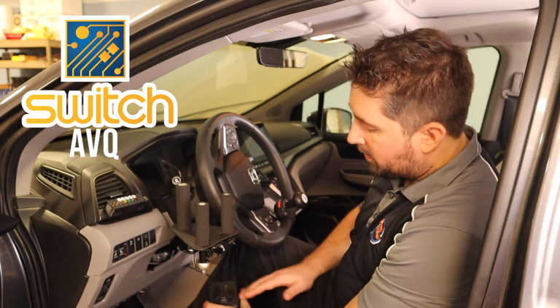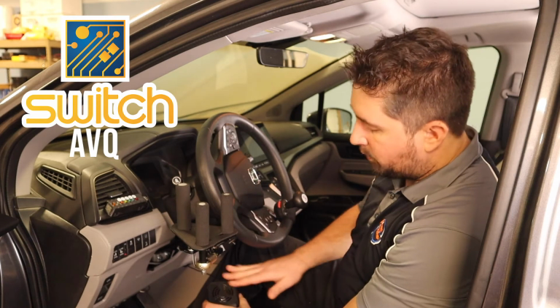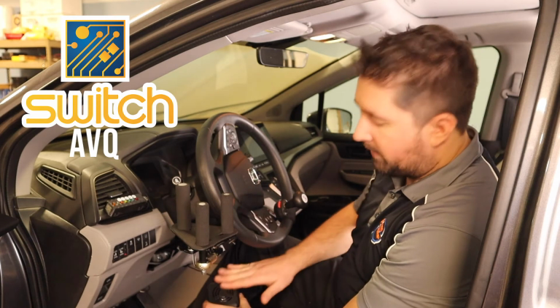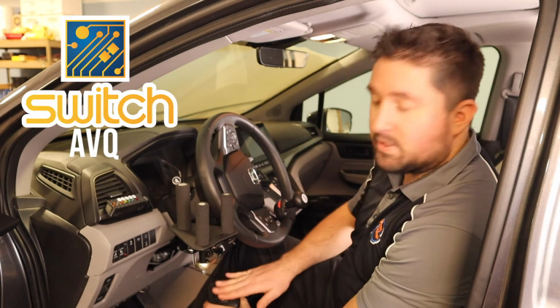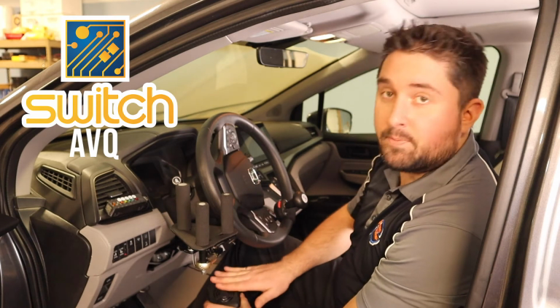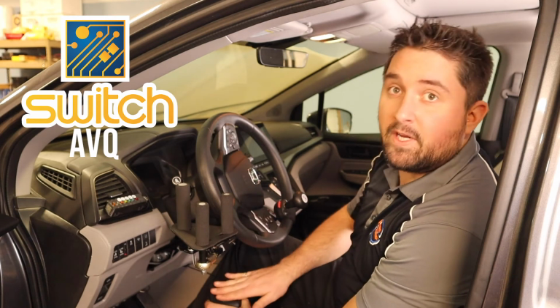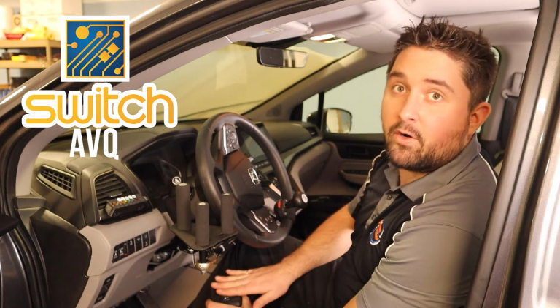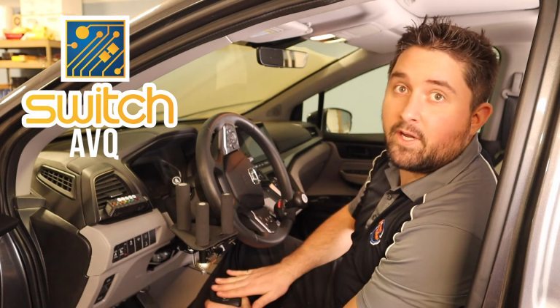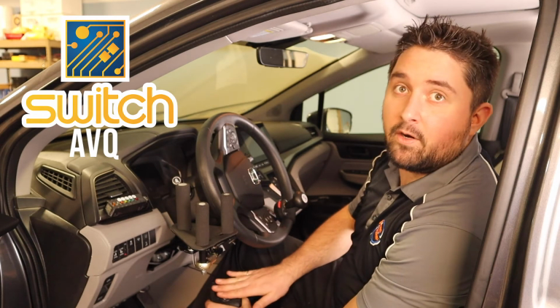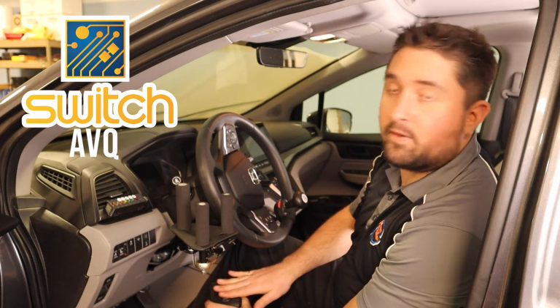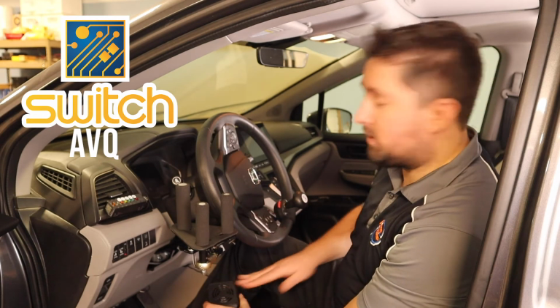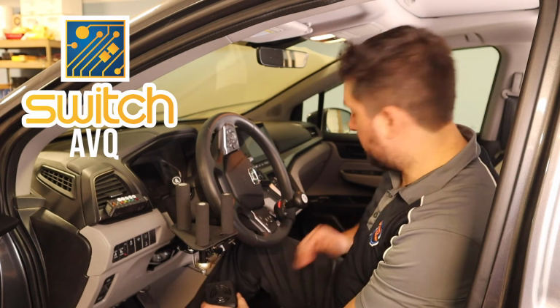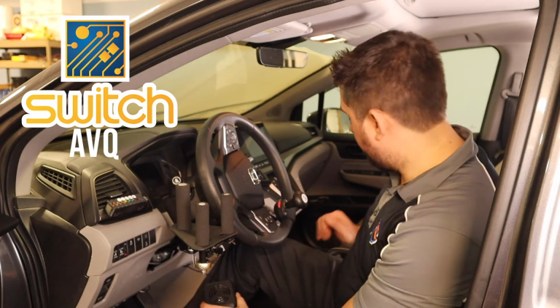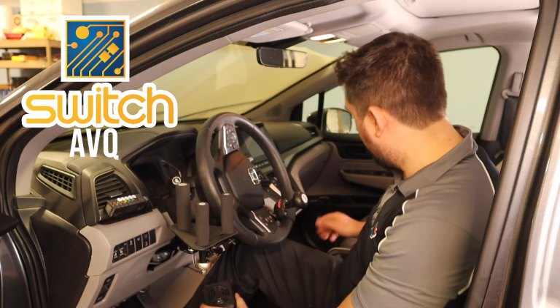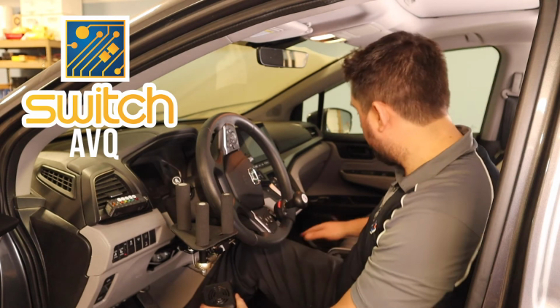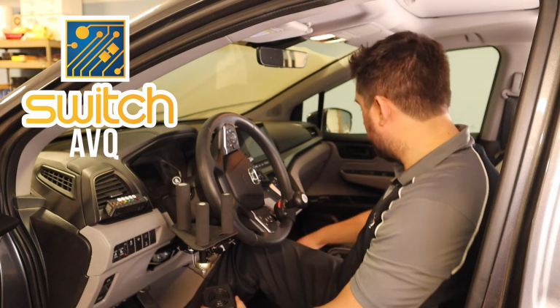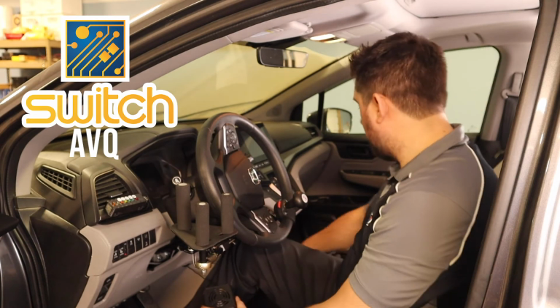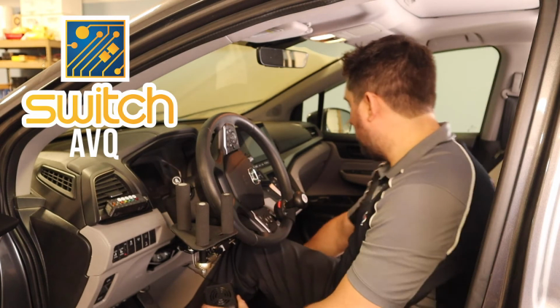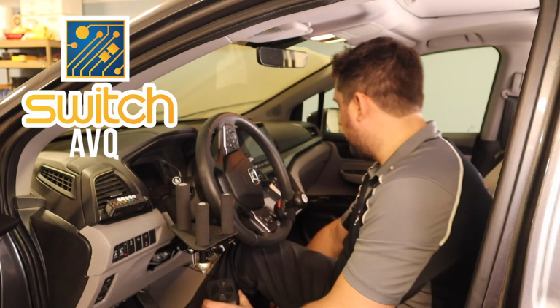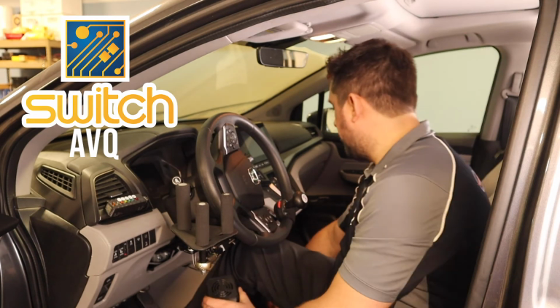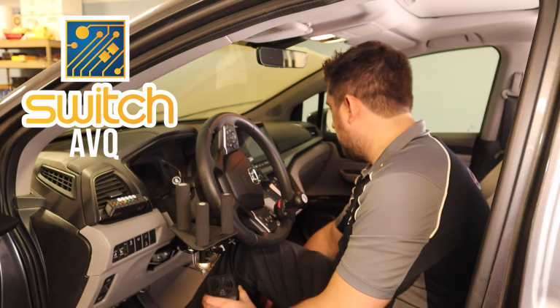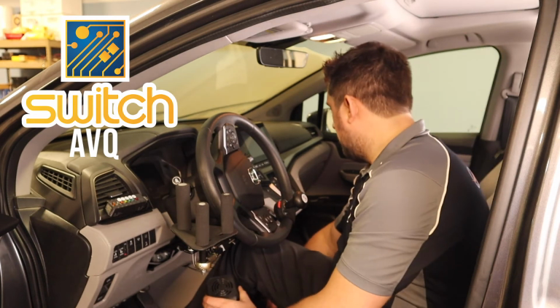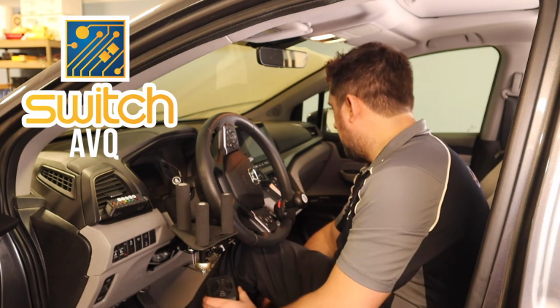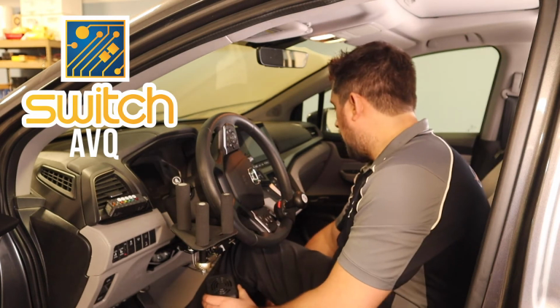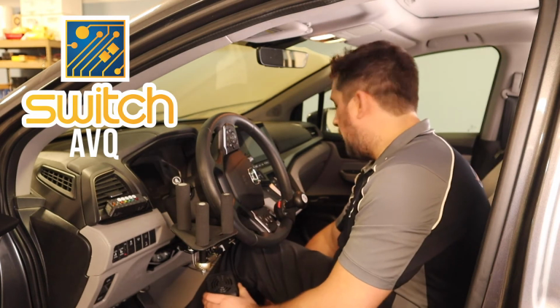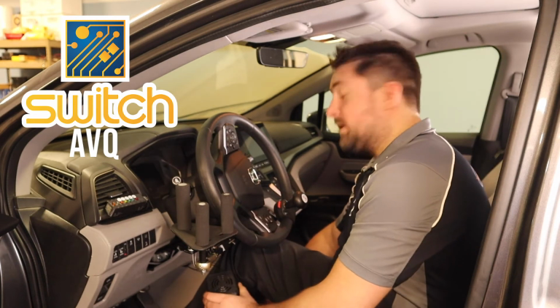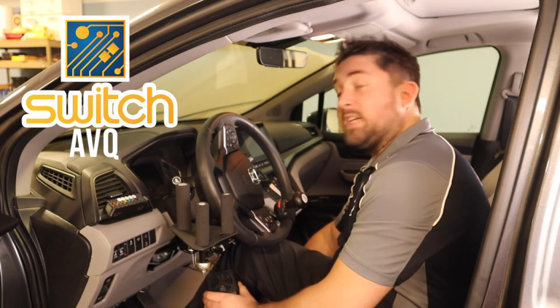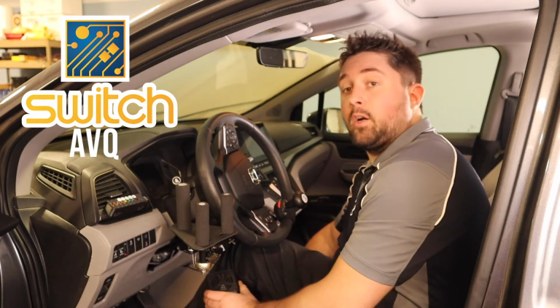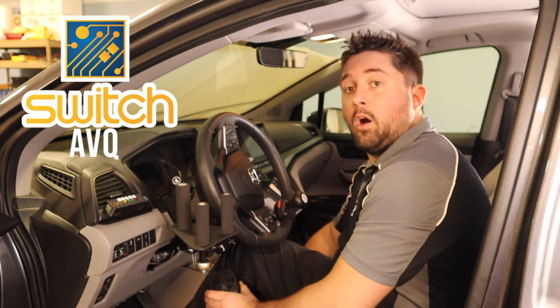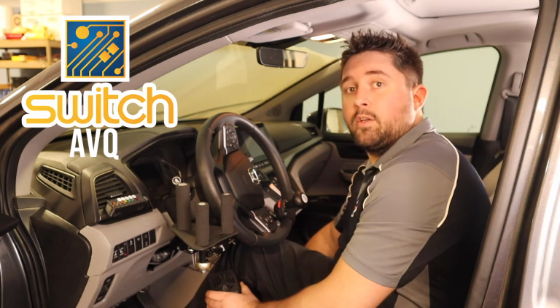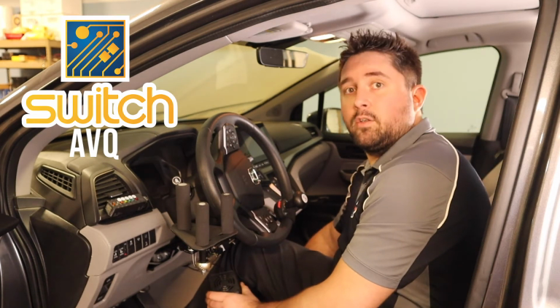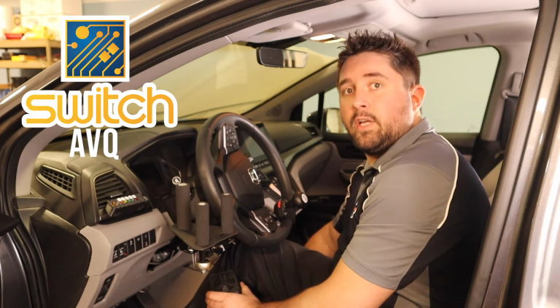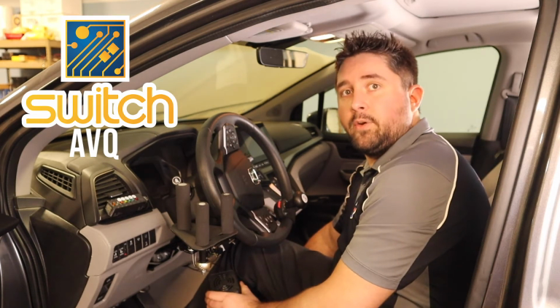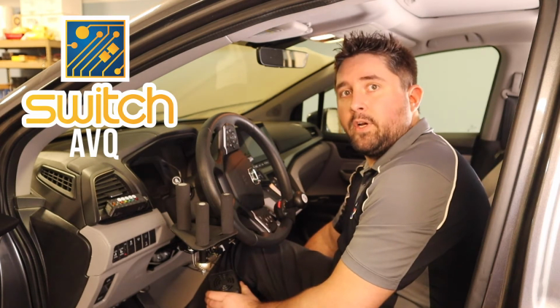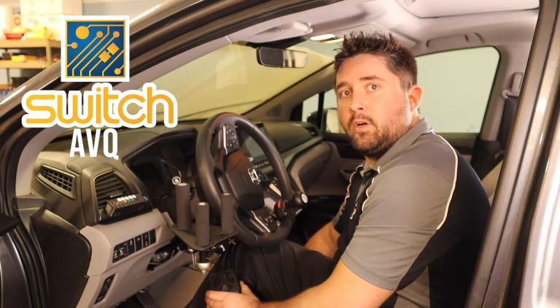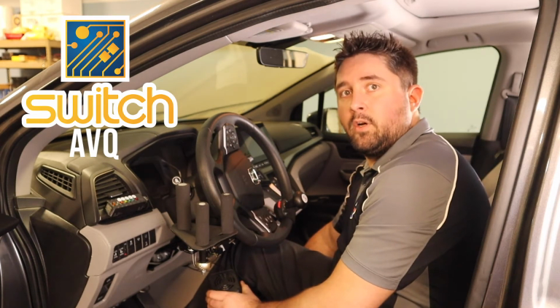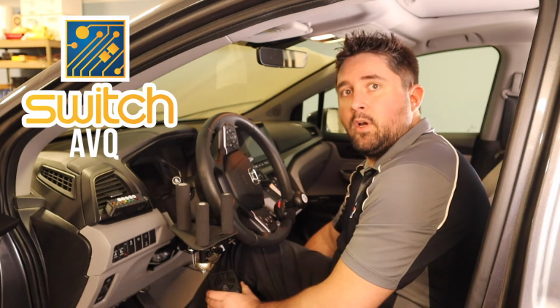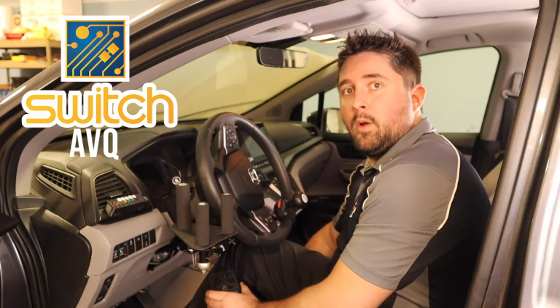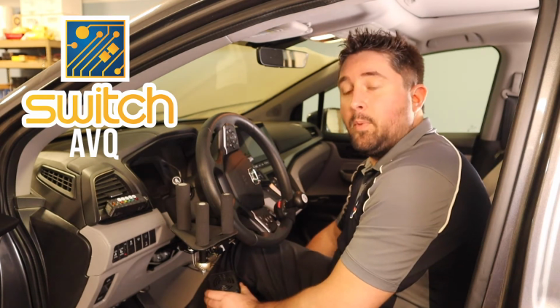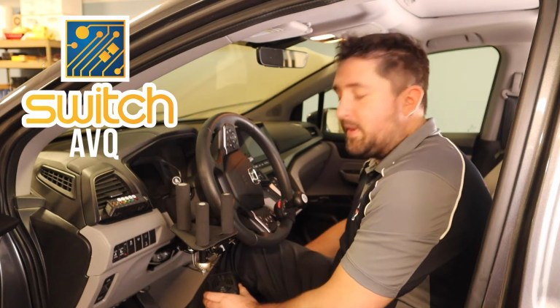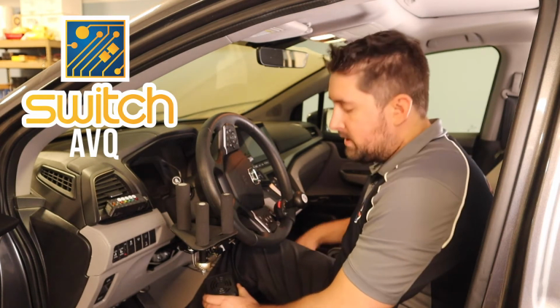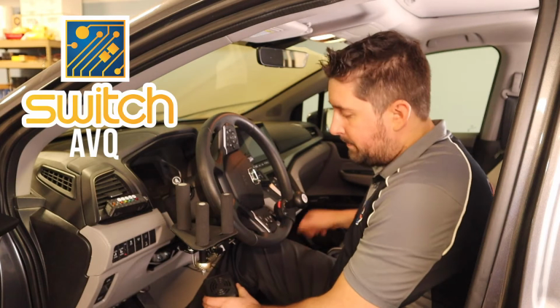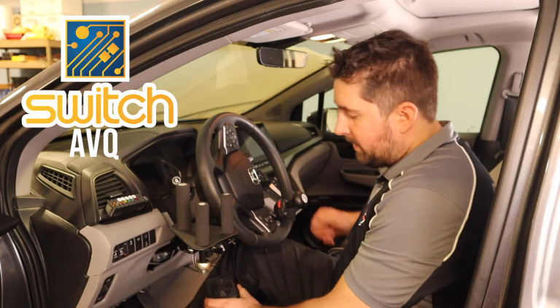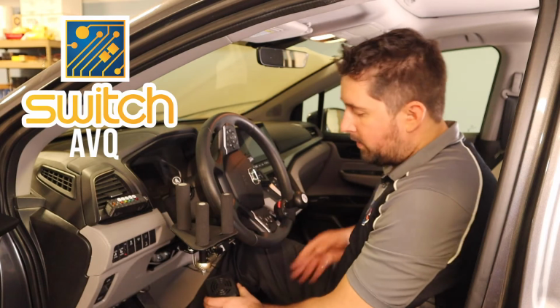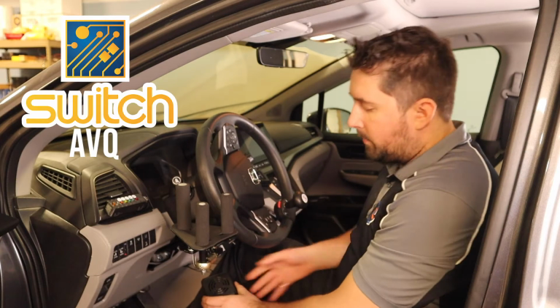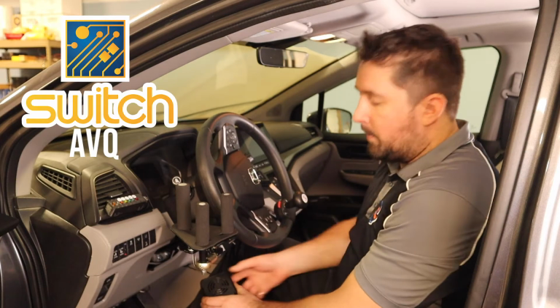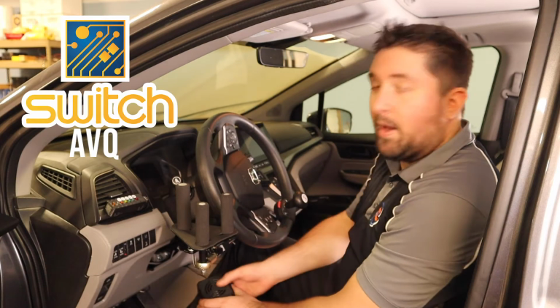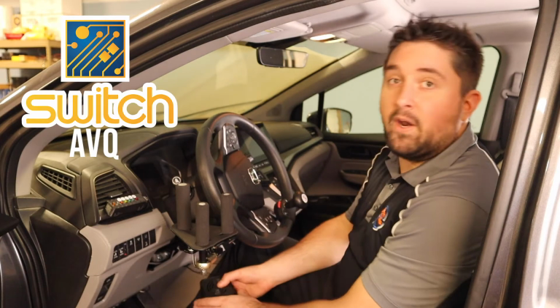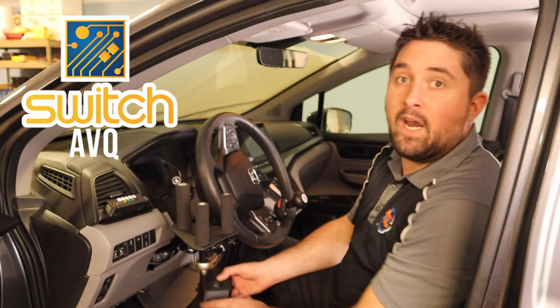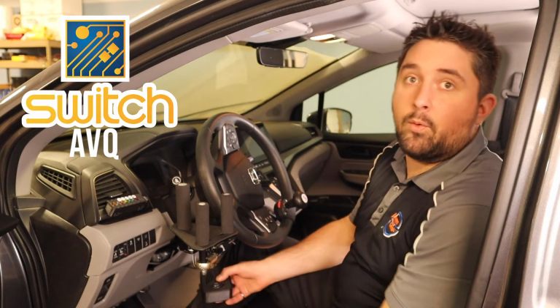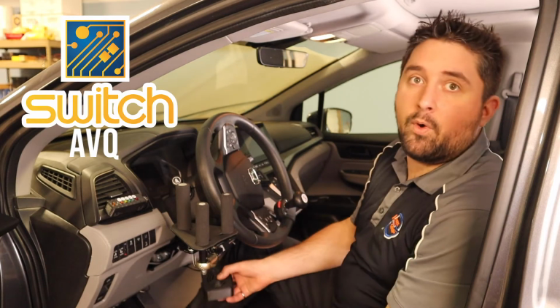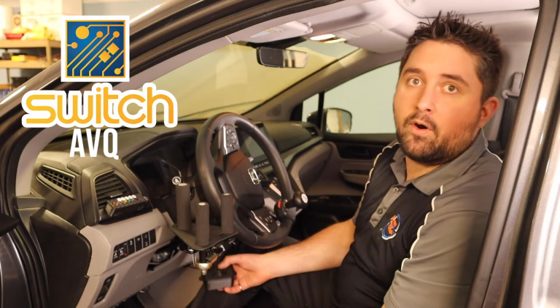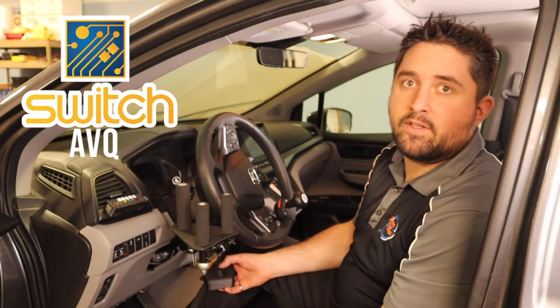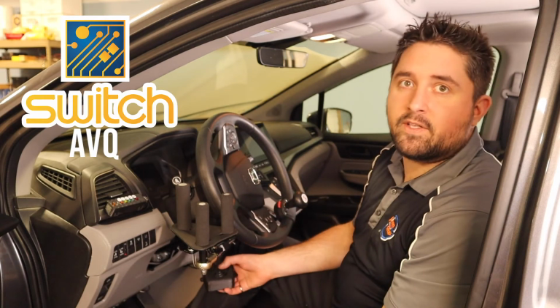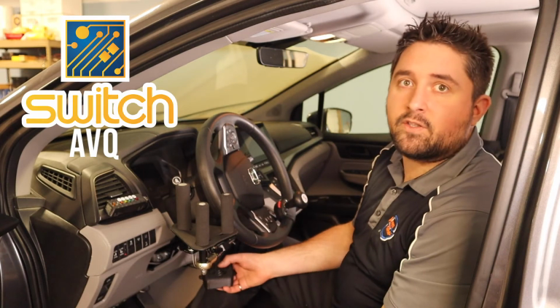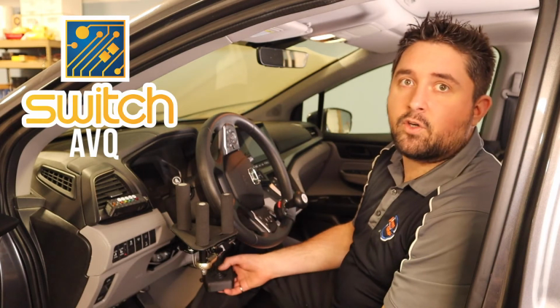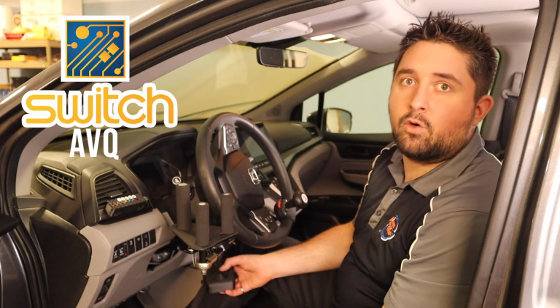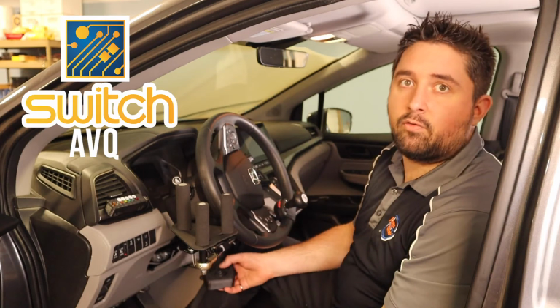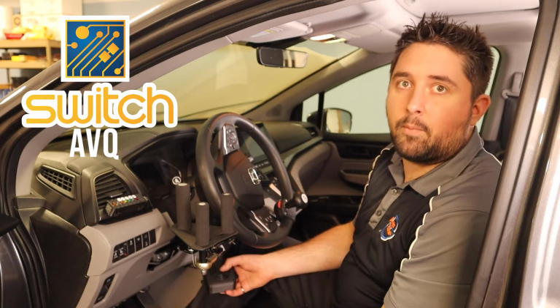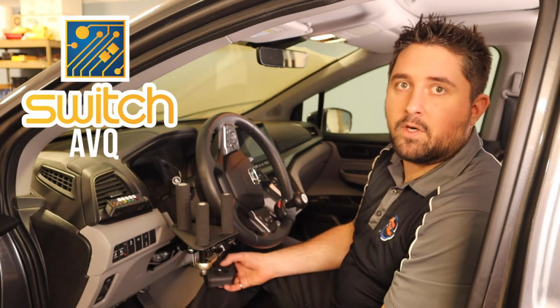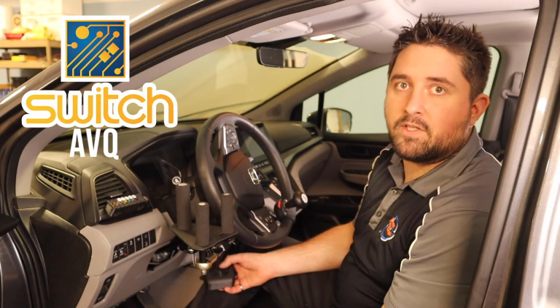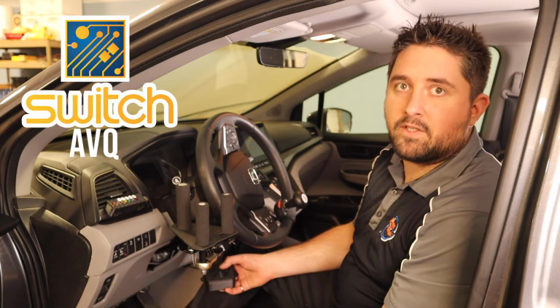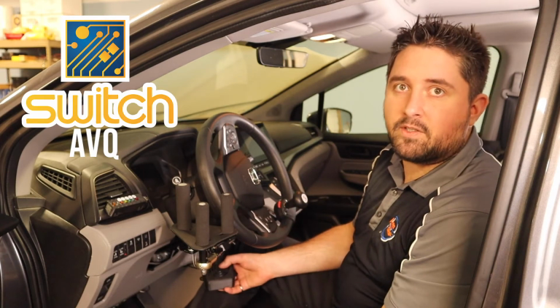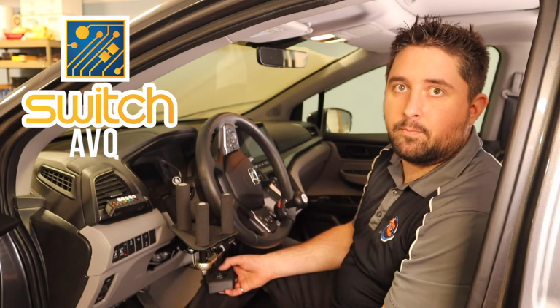We have a speaker here that's mounted on the center console, but this speaker can be mounted anywhere — it is external from our system.